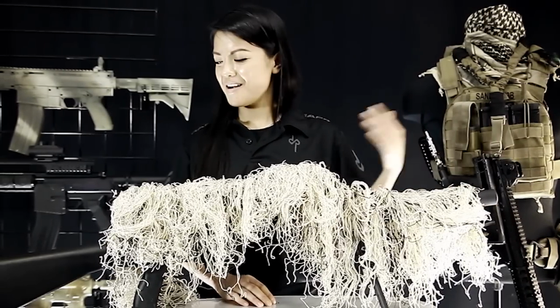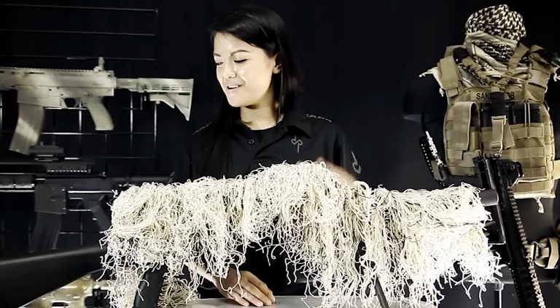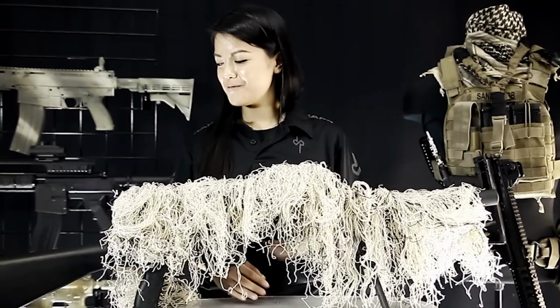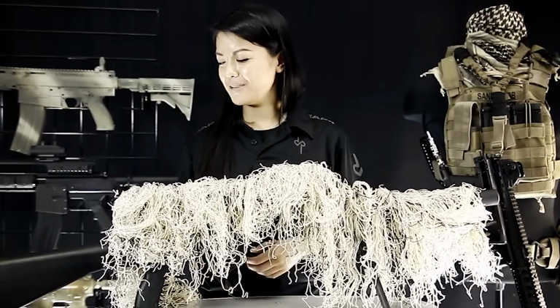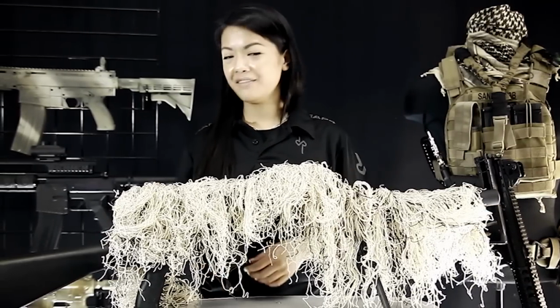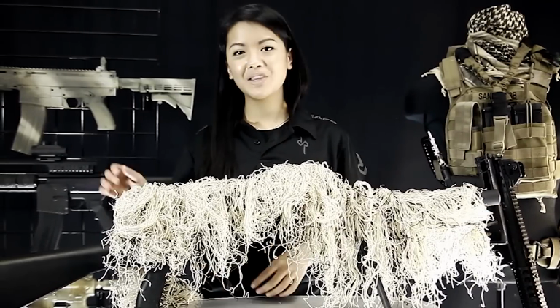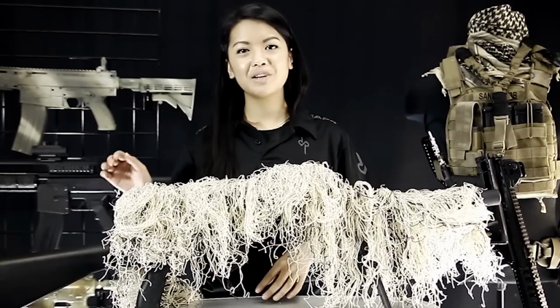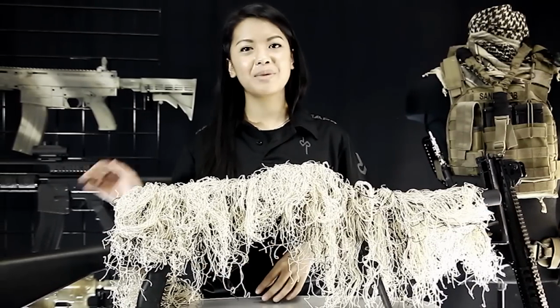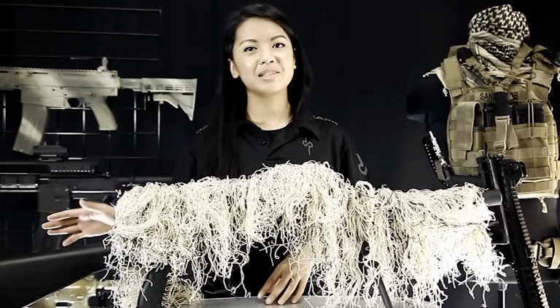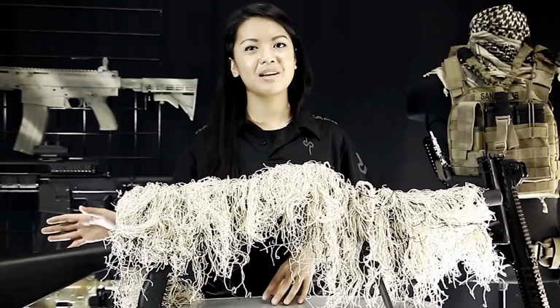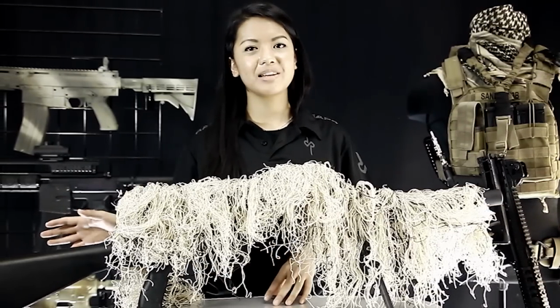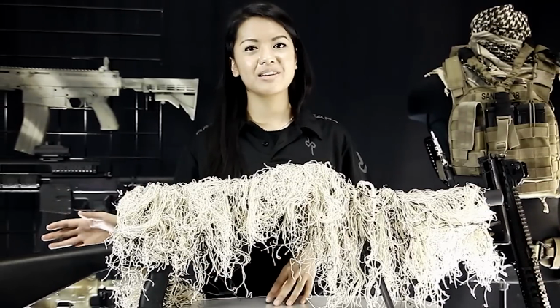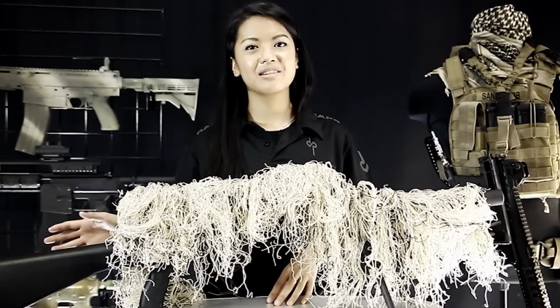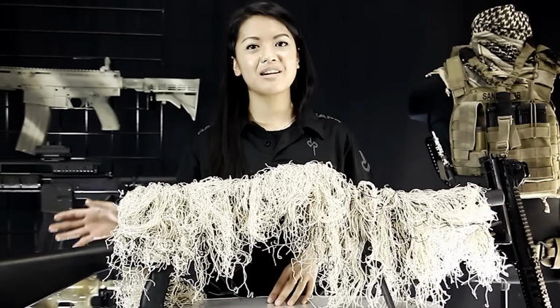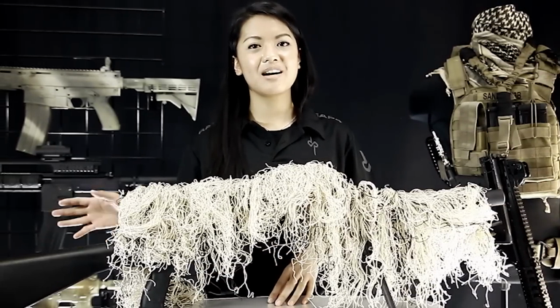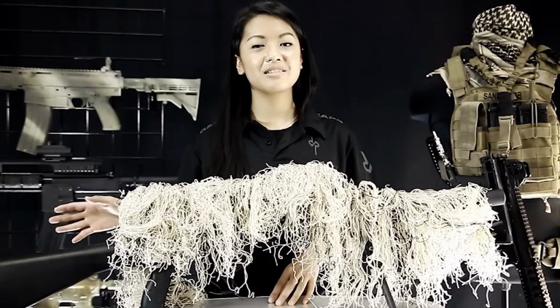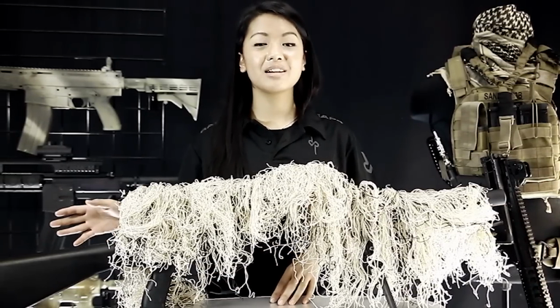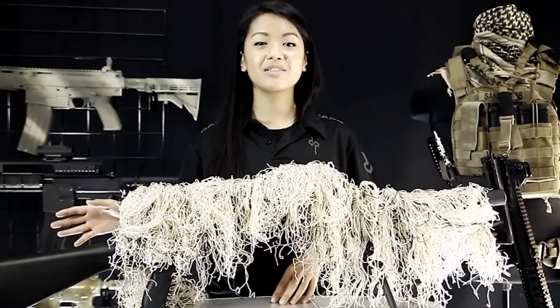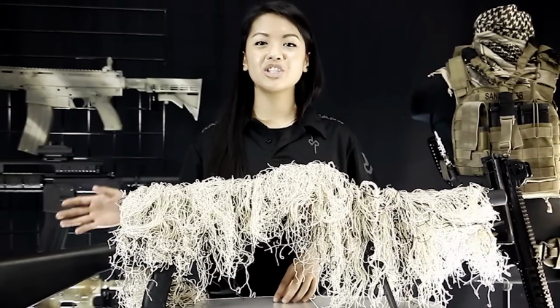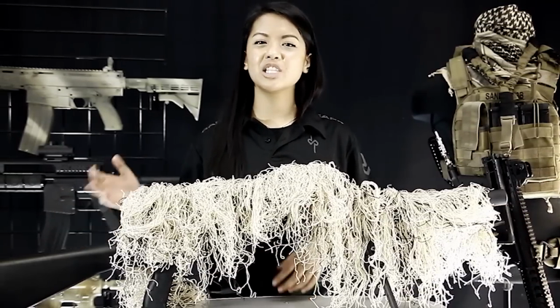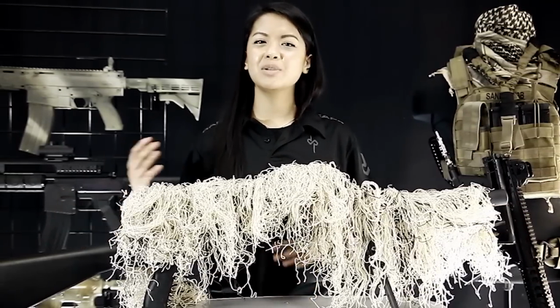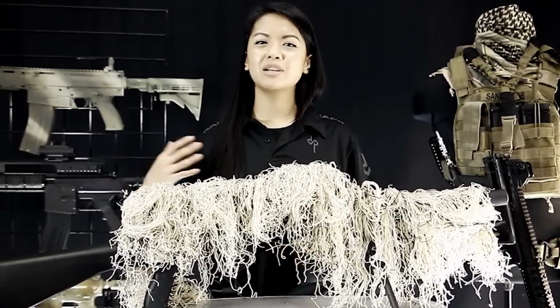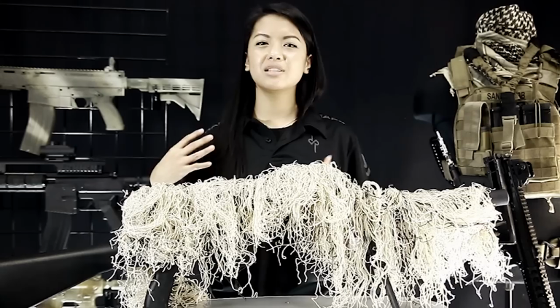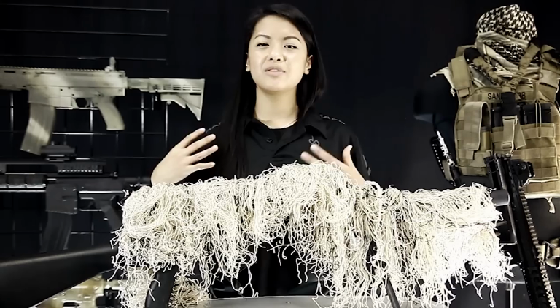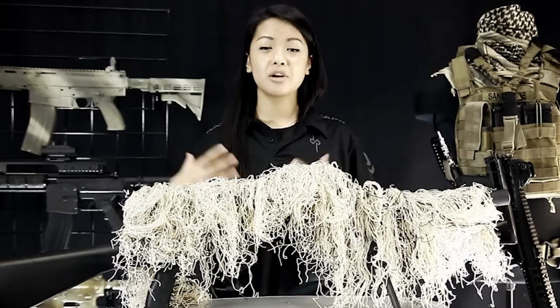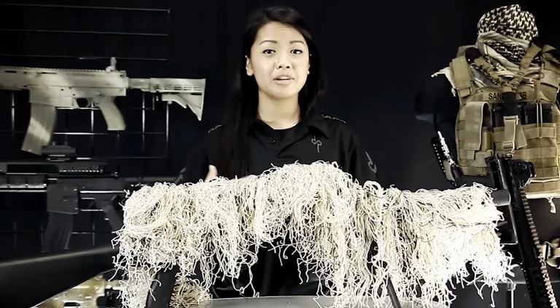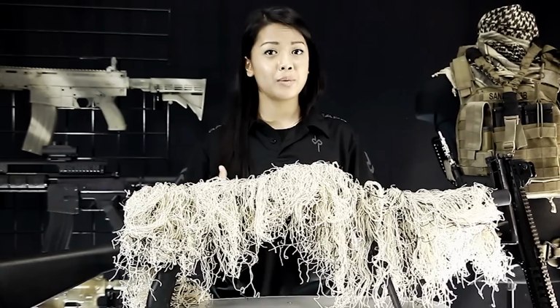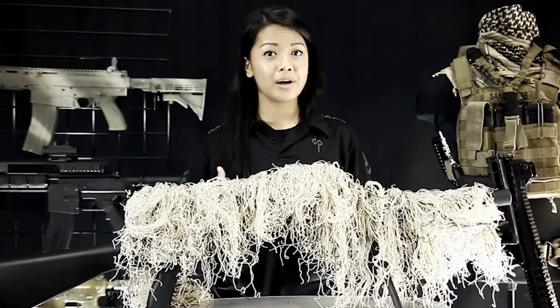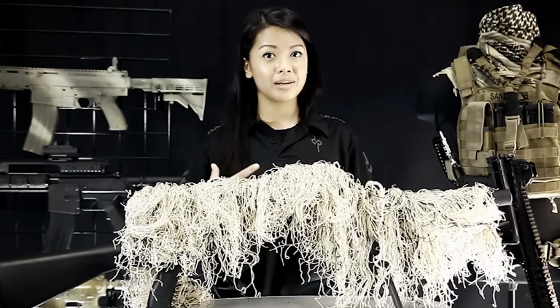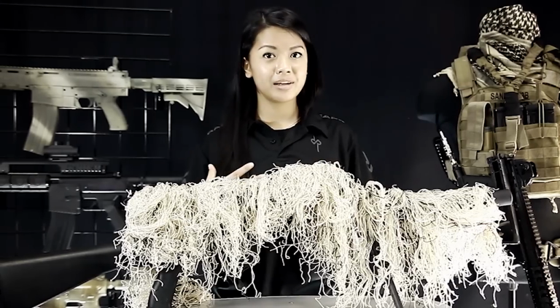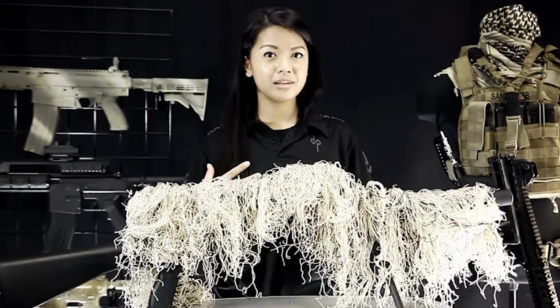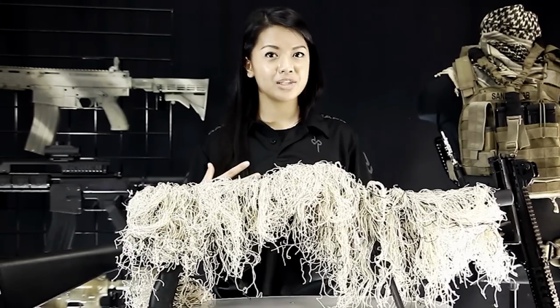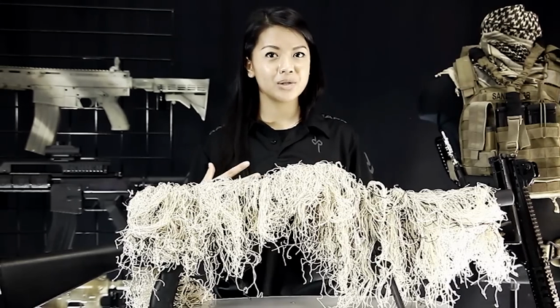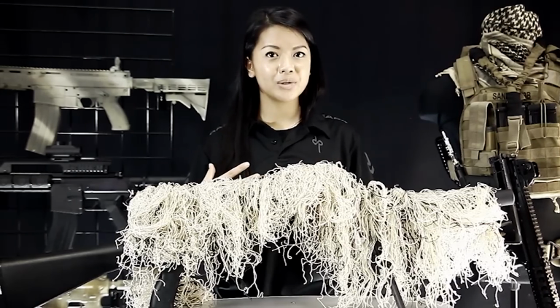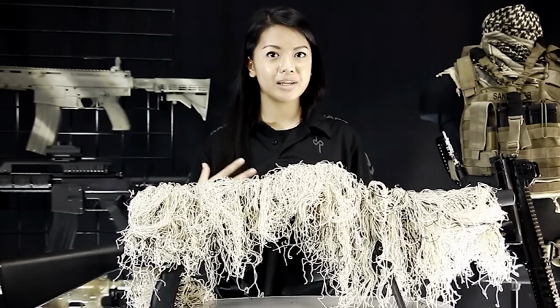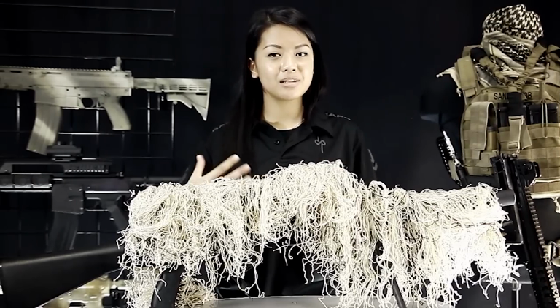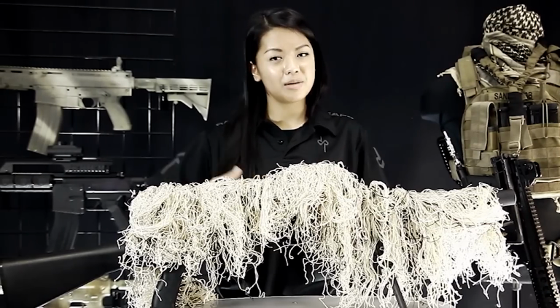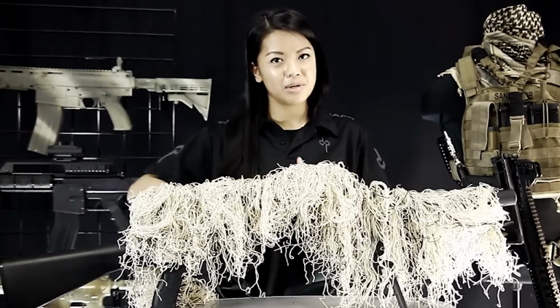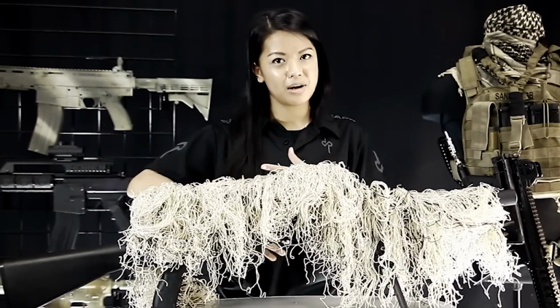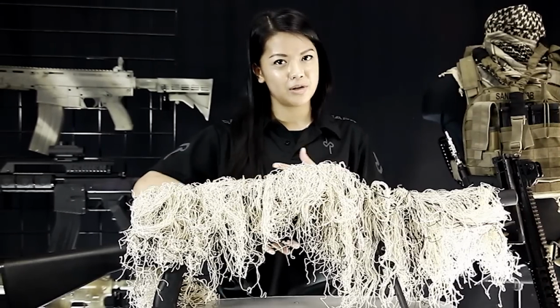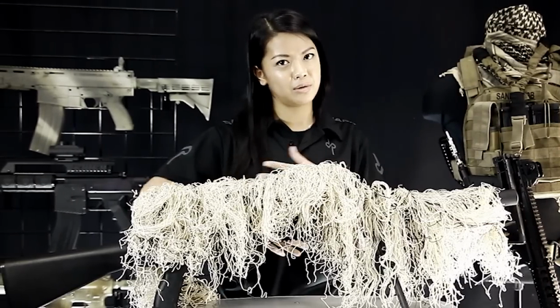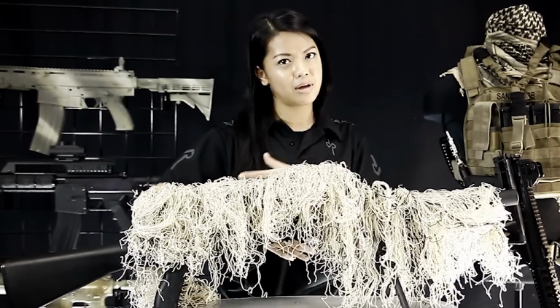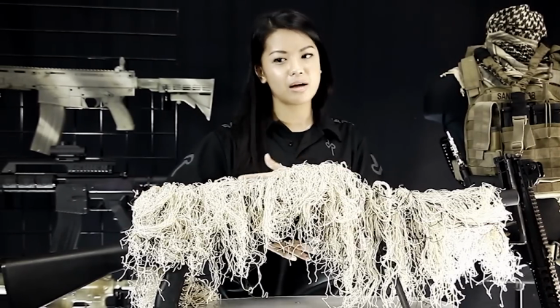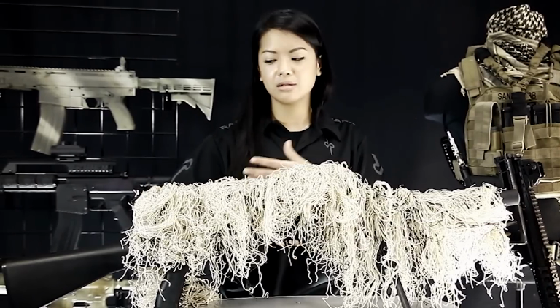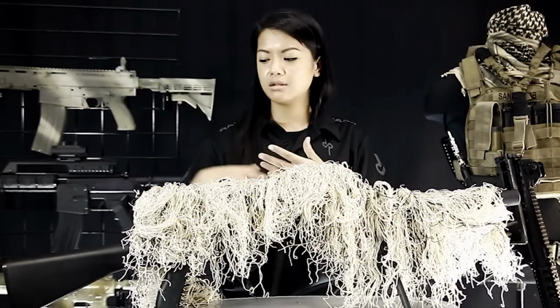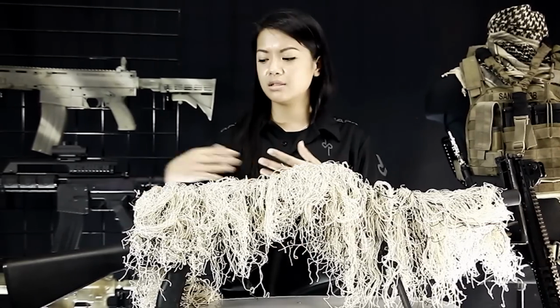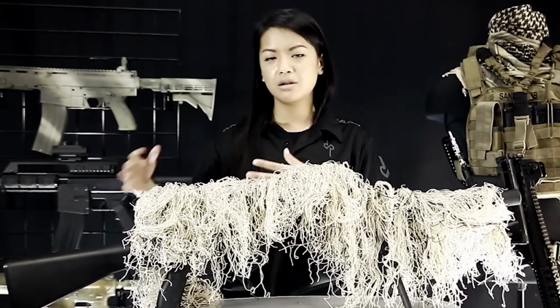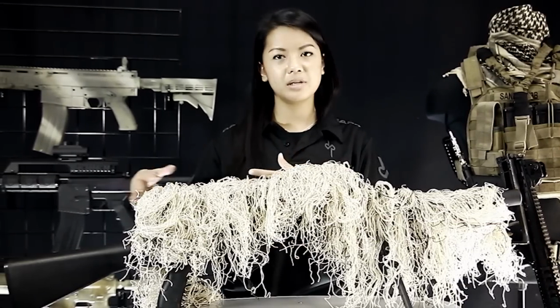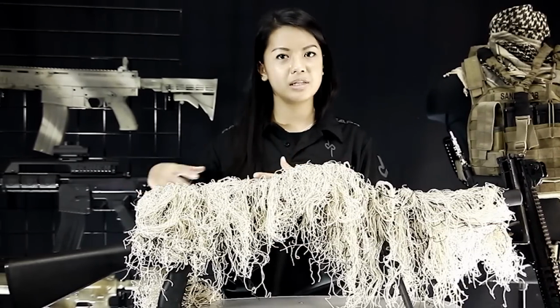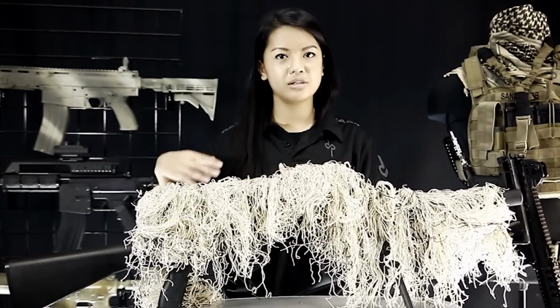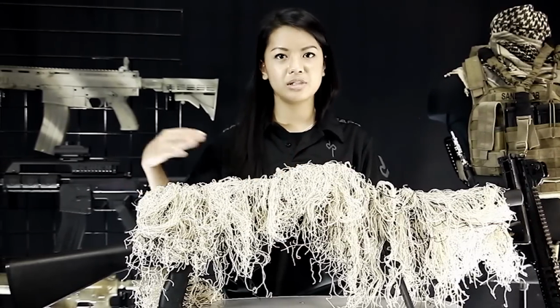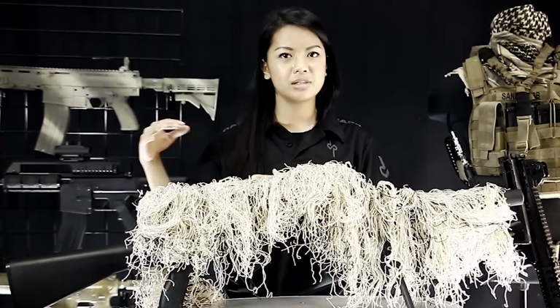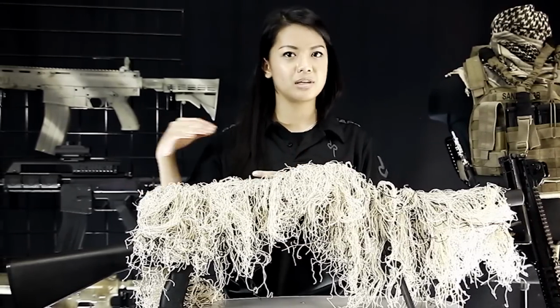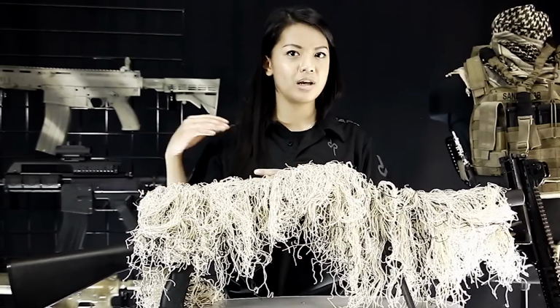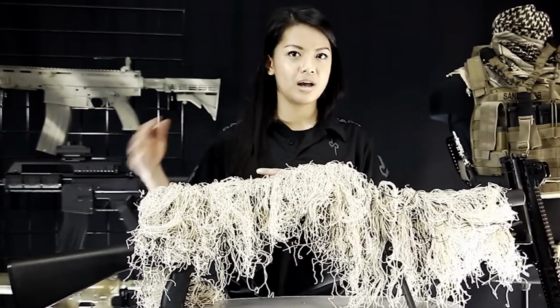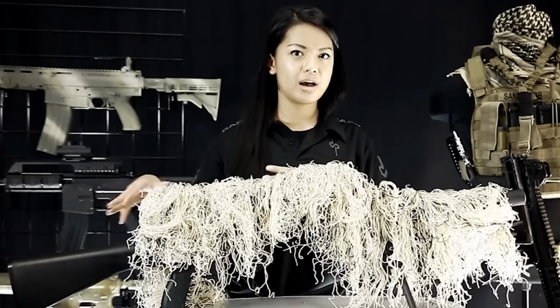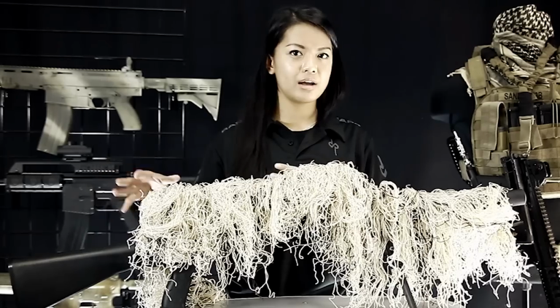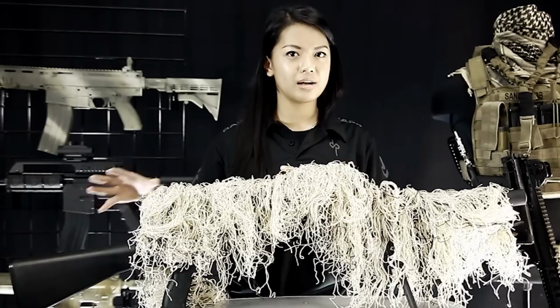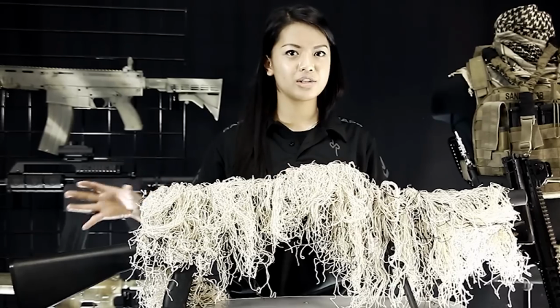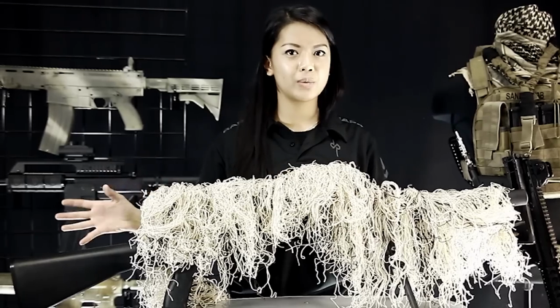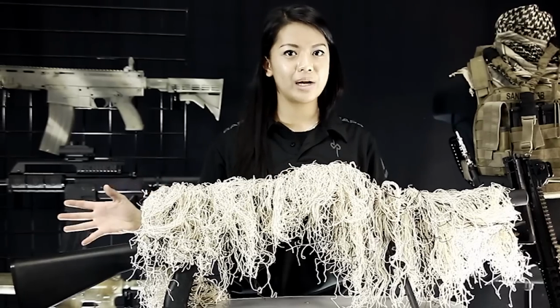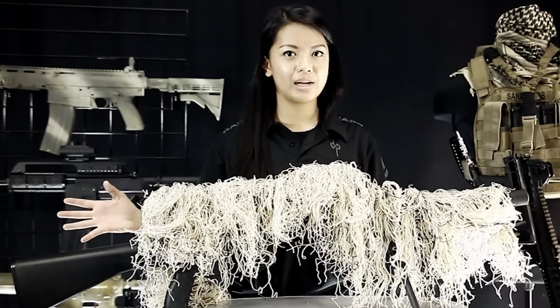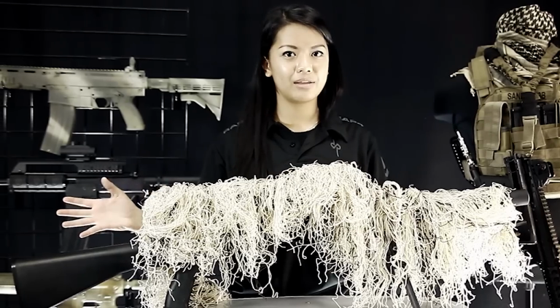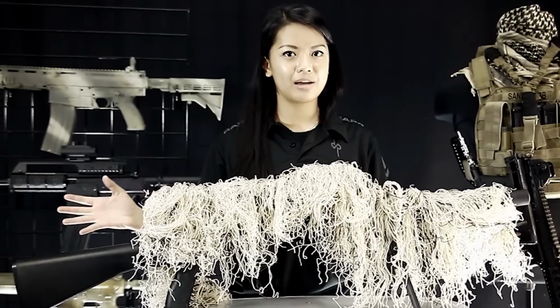We left the buttstock here uncovered just because if you're already wearing a Ghillie suit, it's going to be covered with that, so there's no need to add extra weight on that.